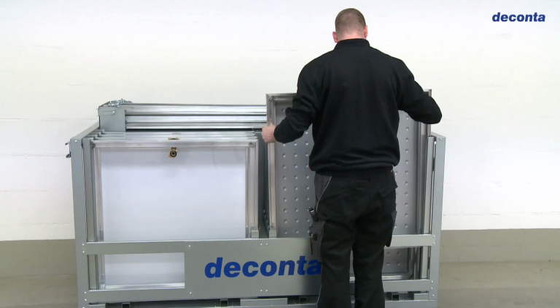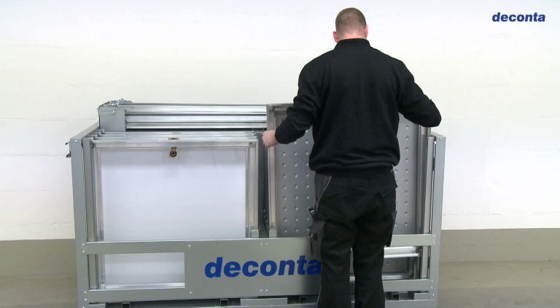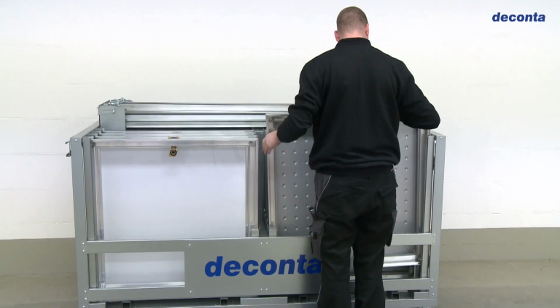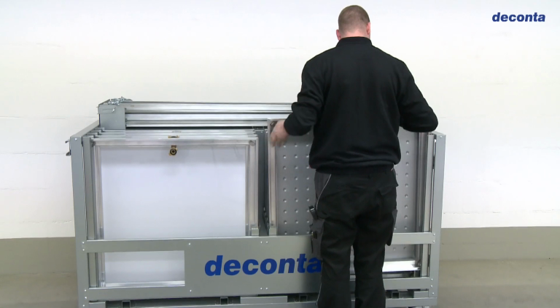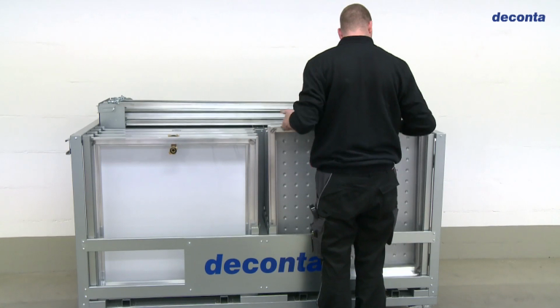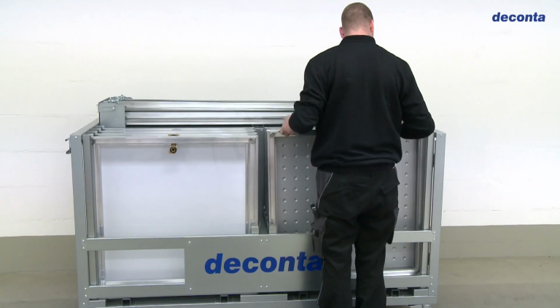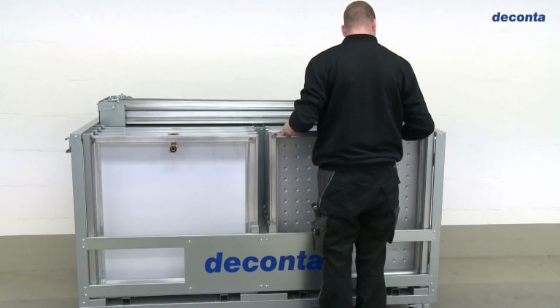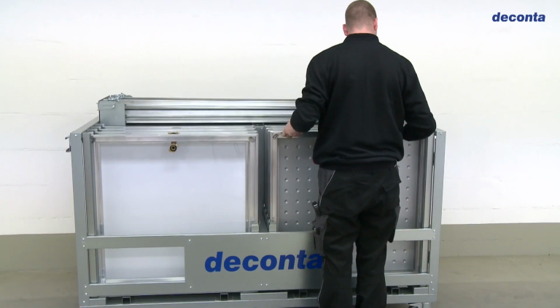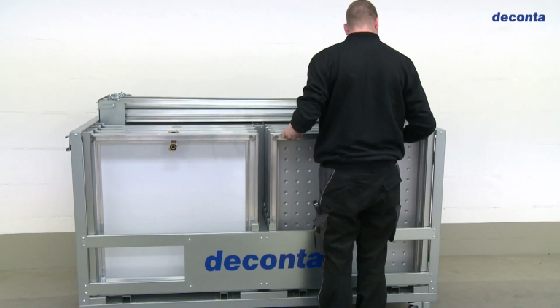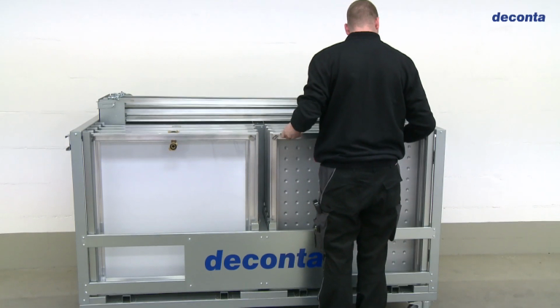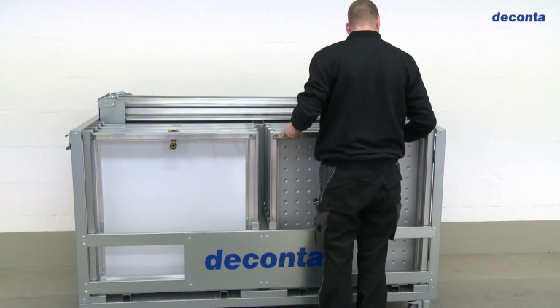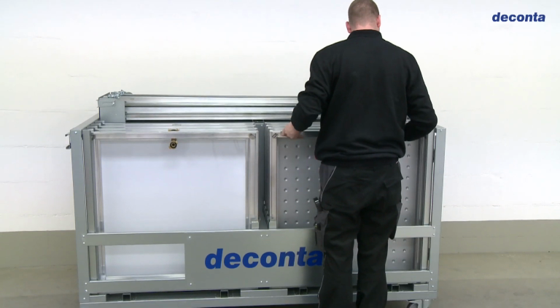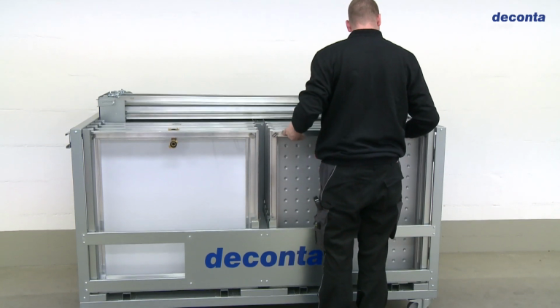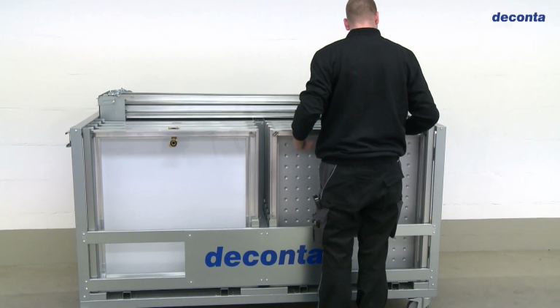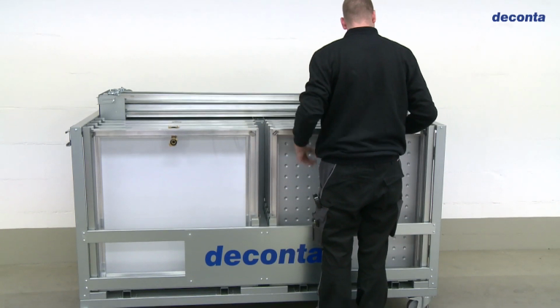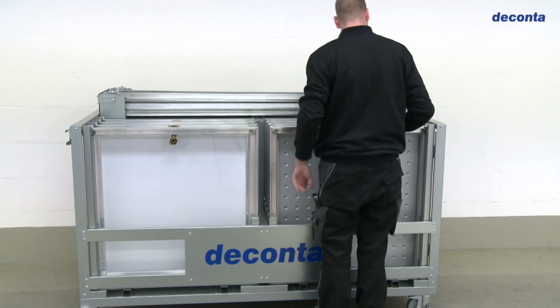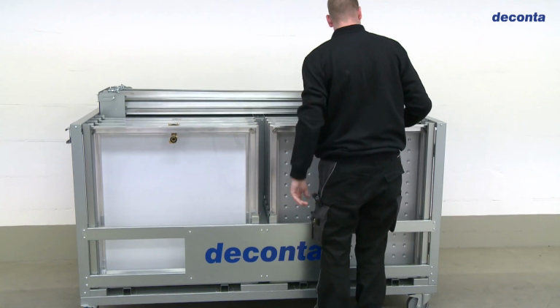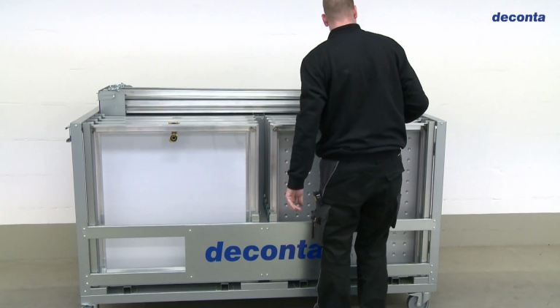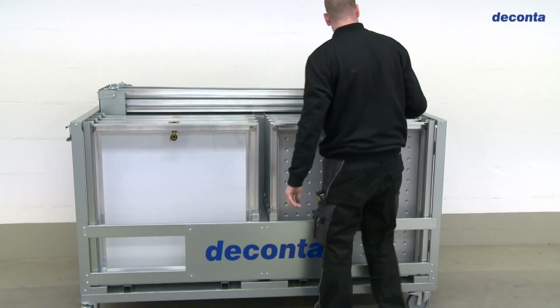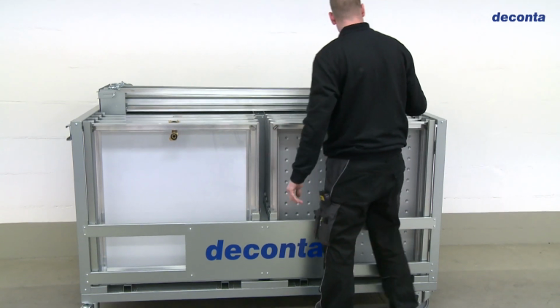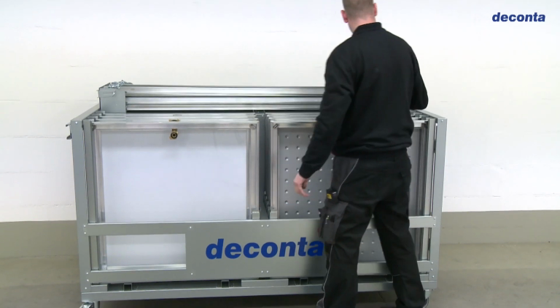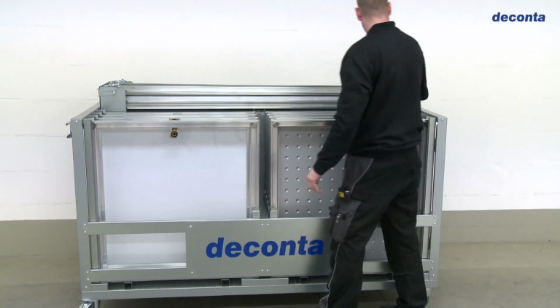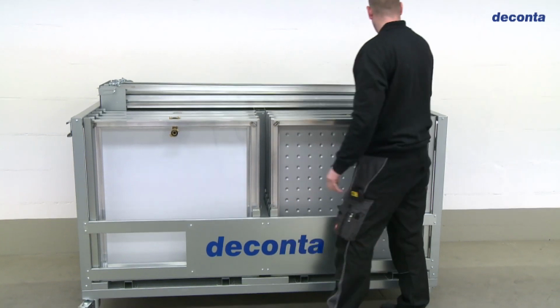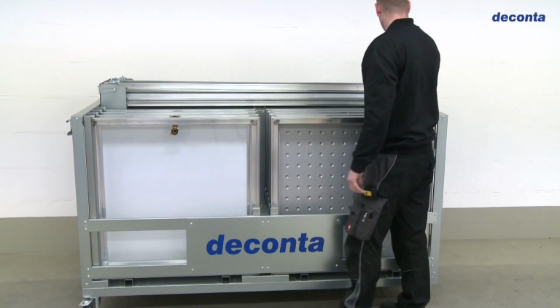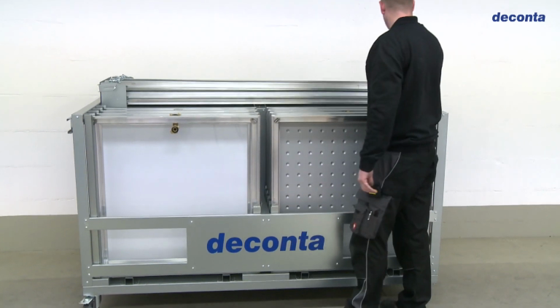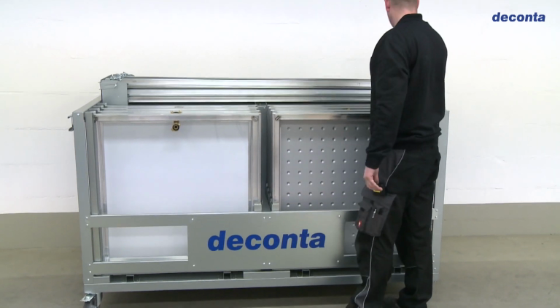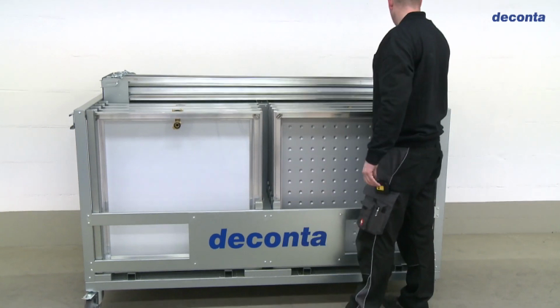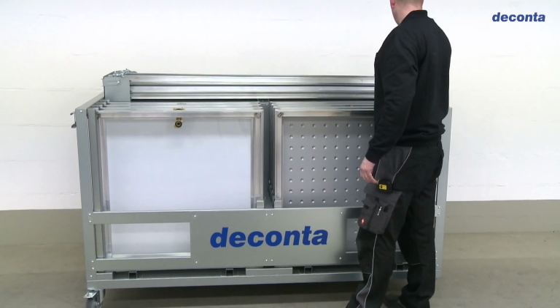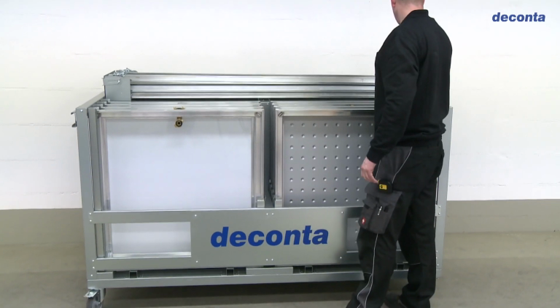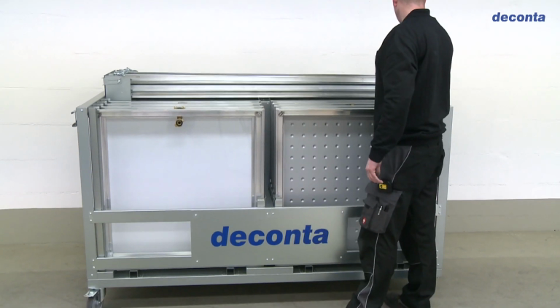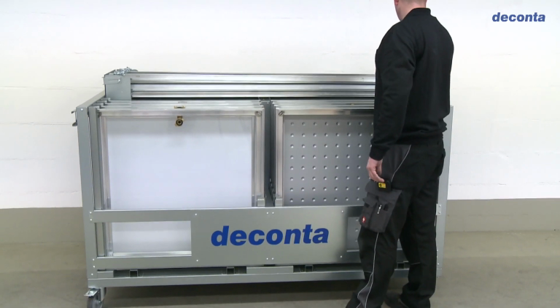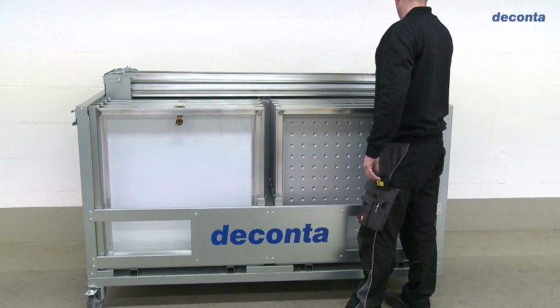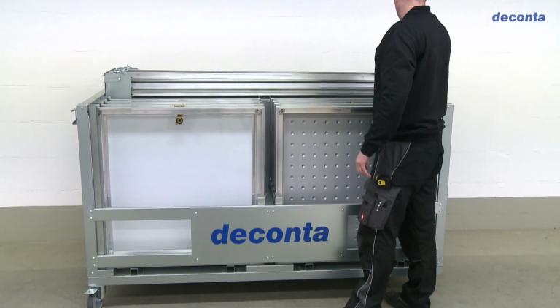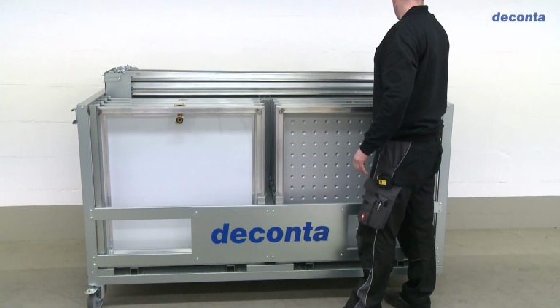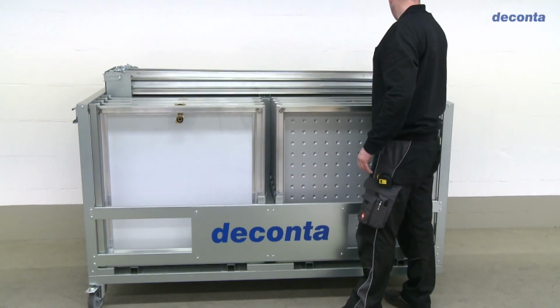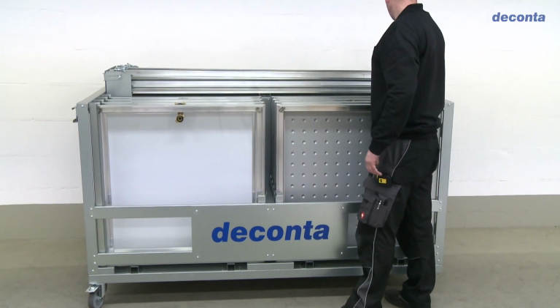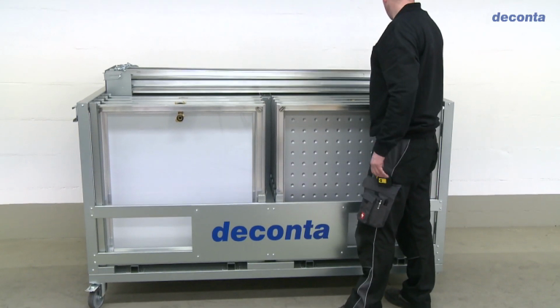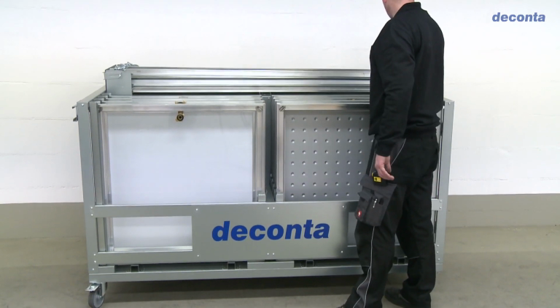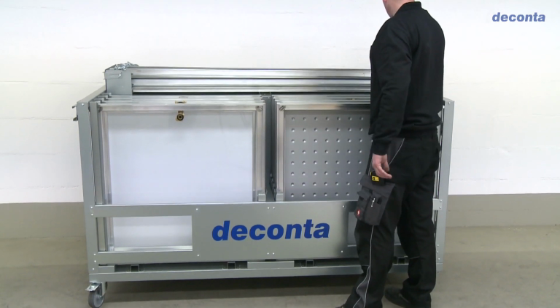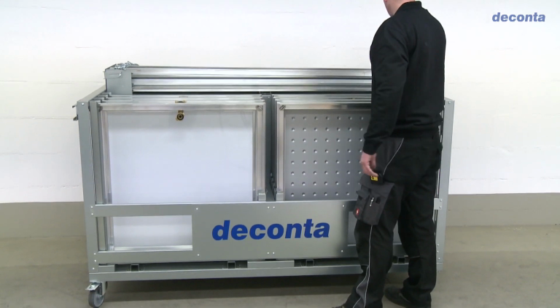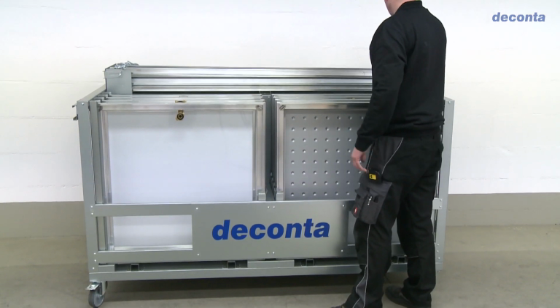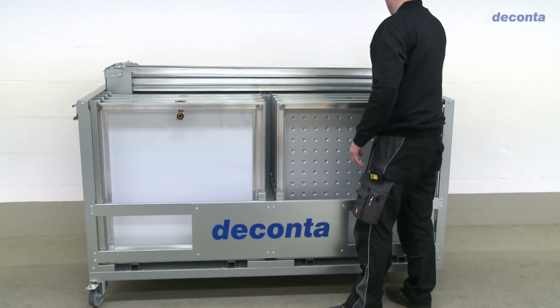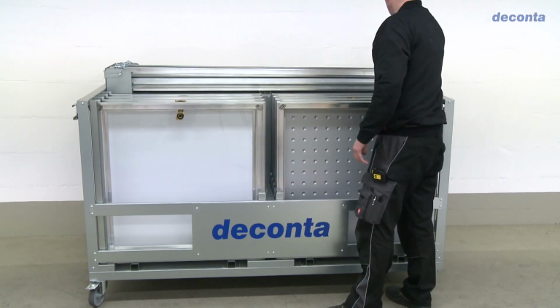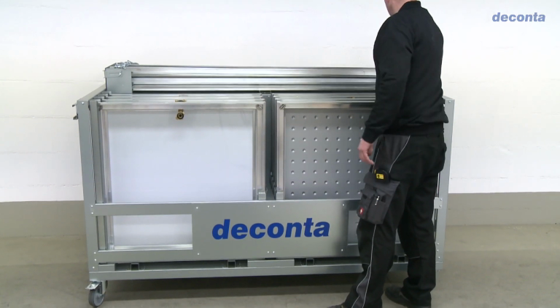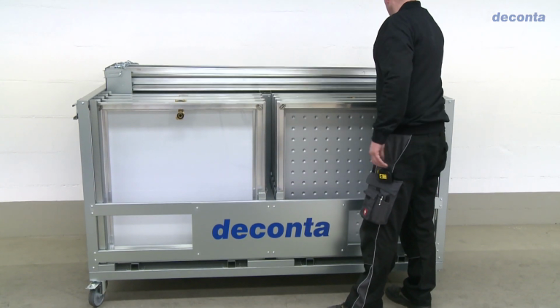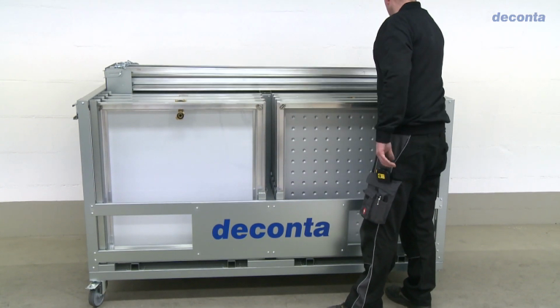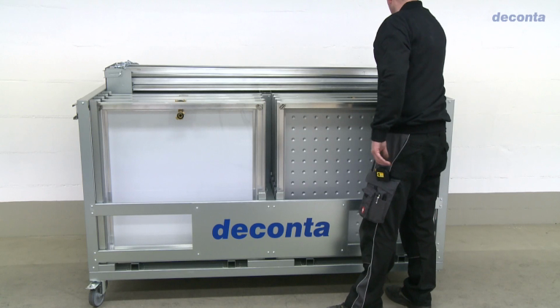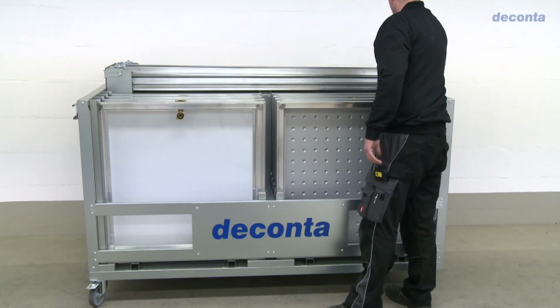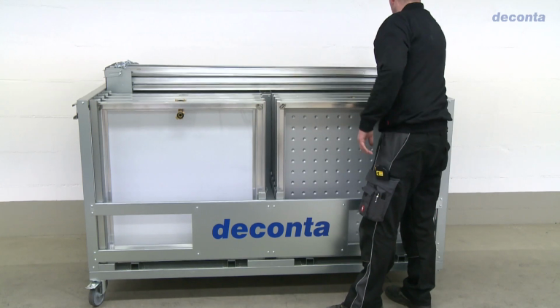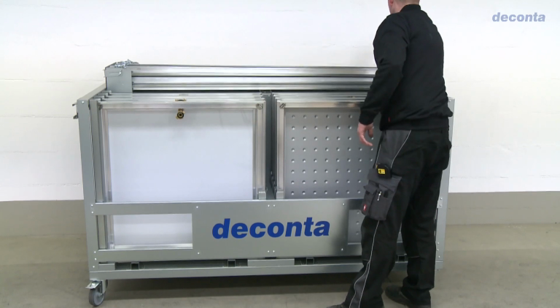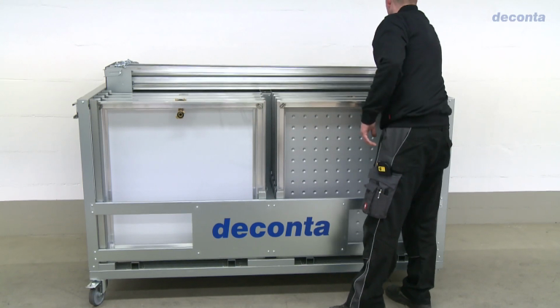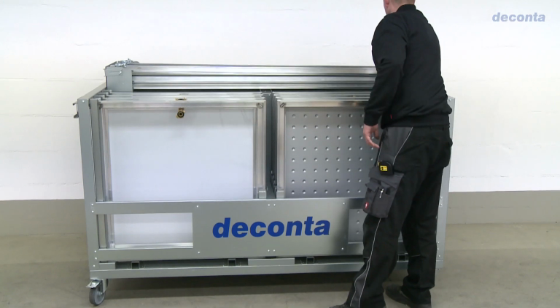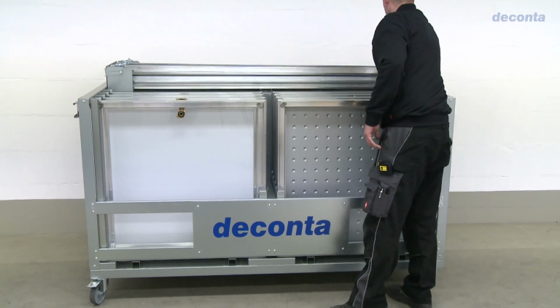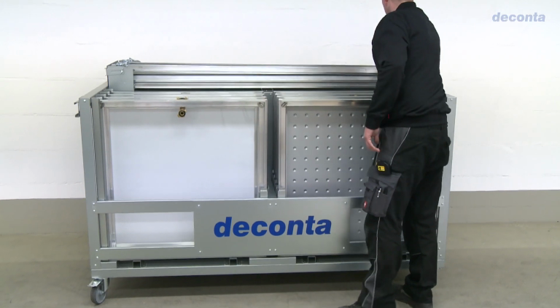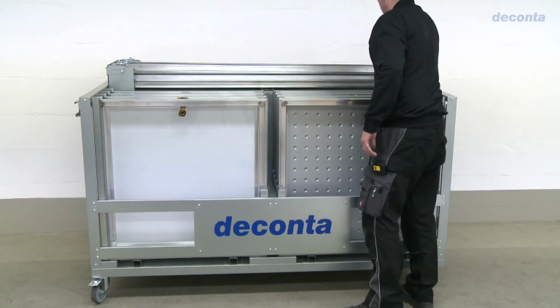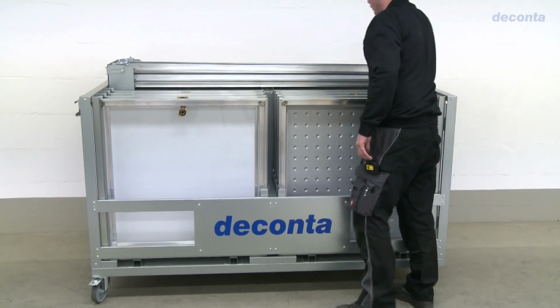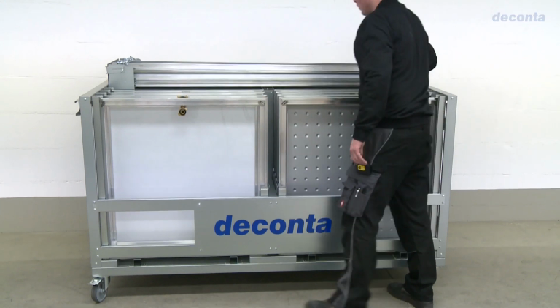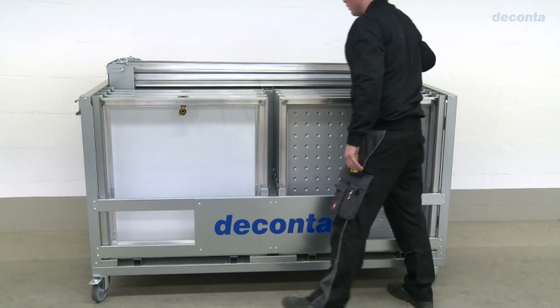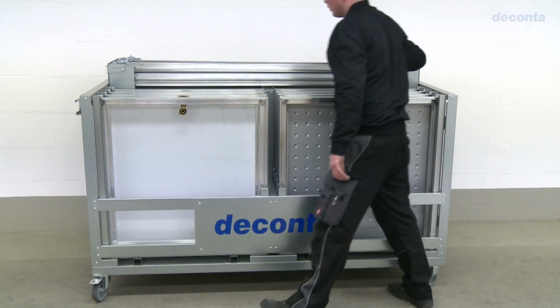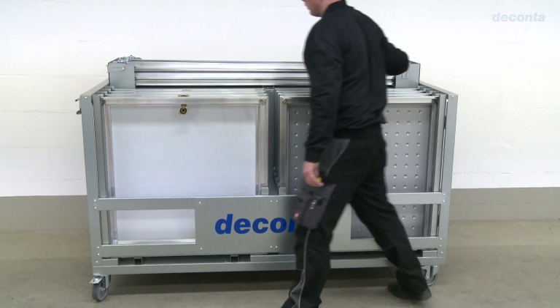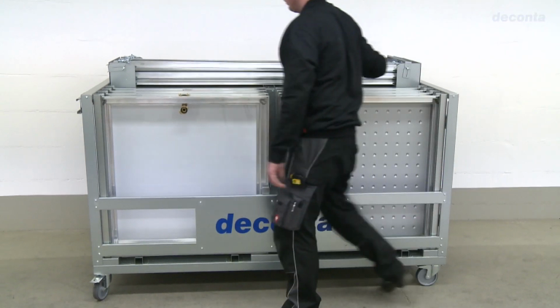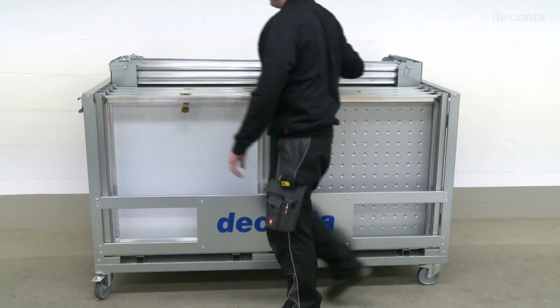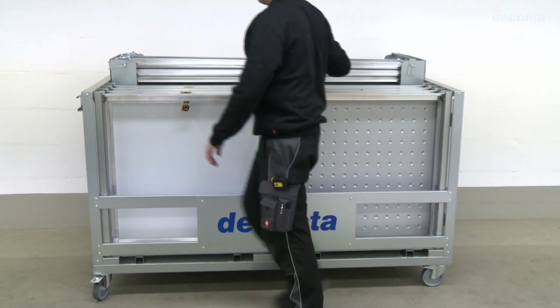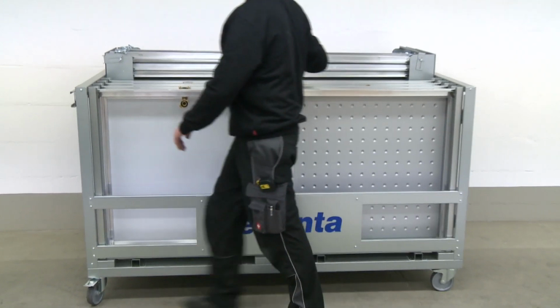The Deconta personnel lock system: simple, compact, robust, and variable.